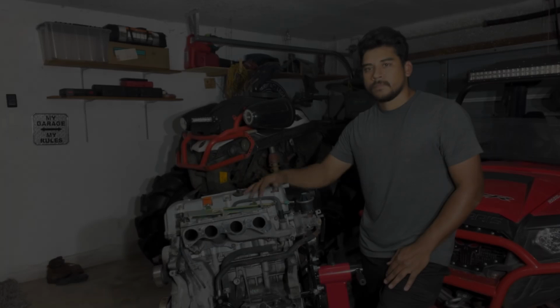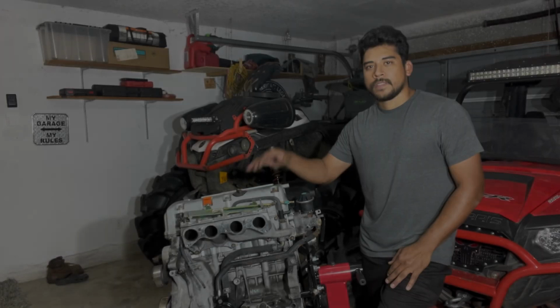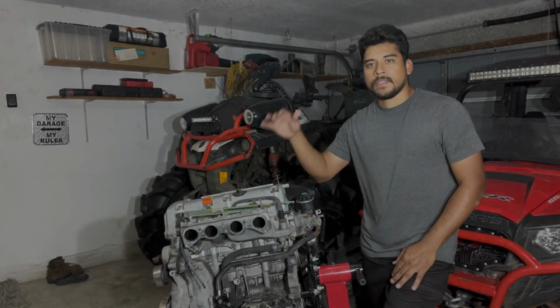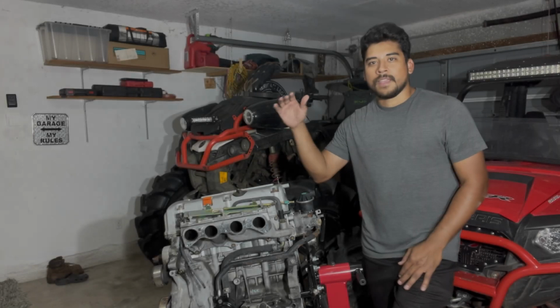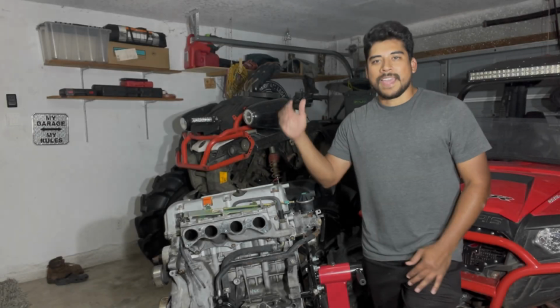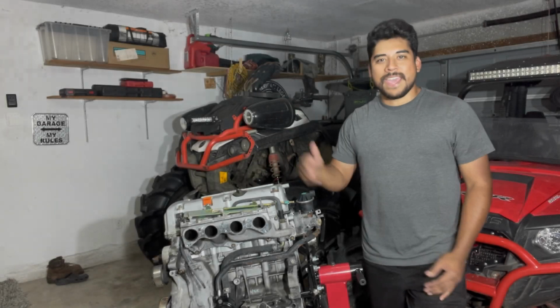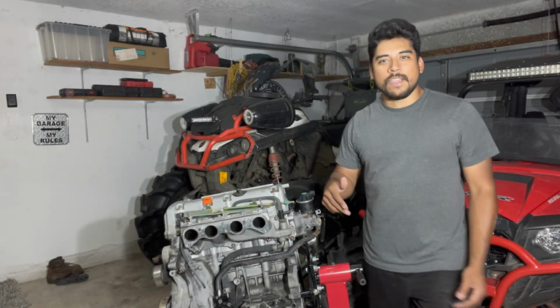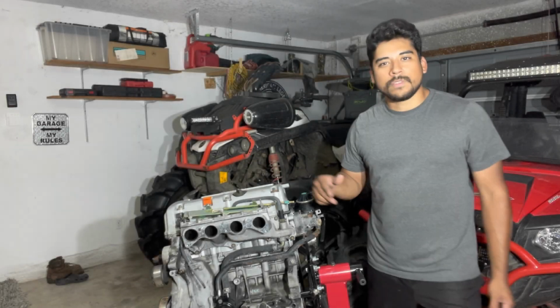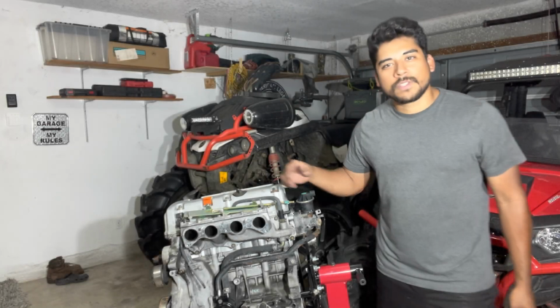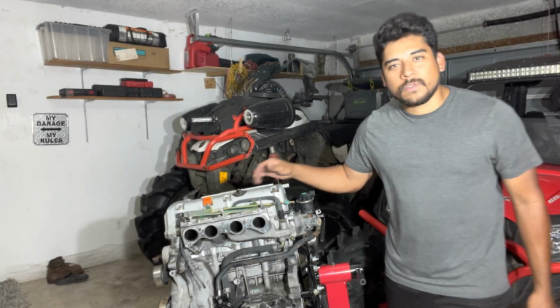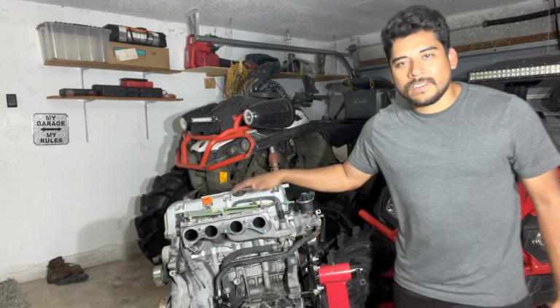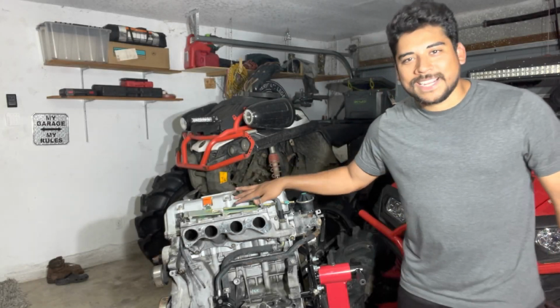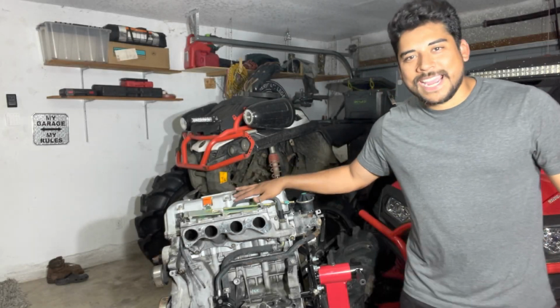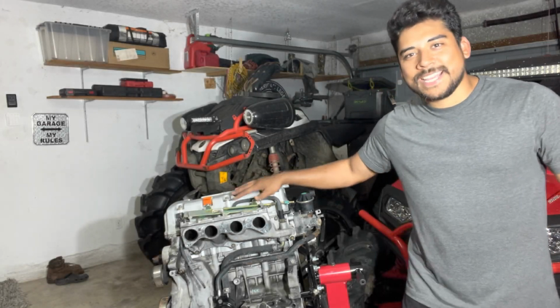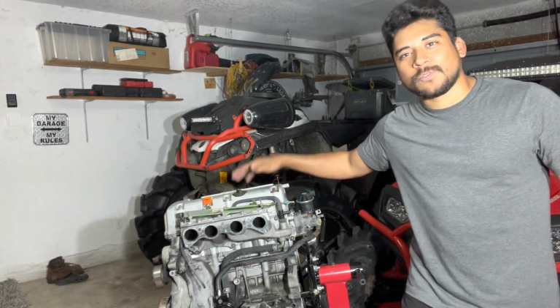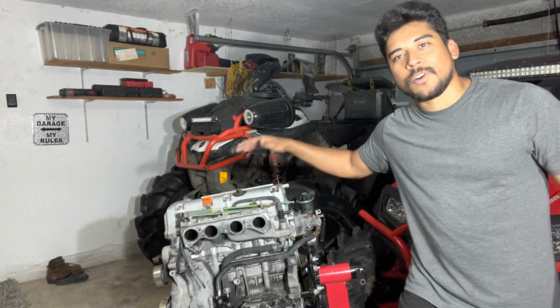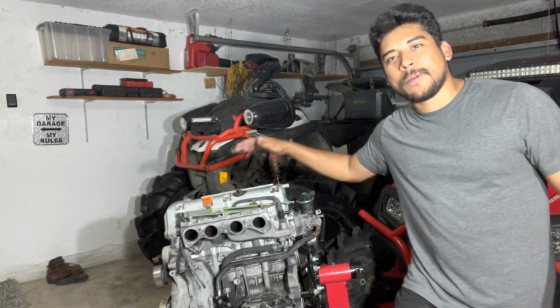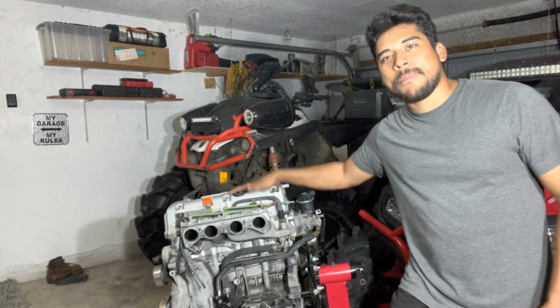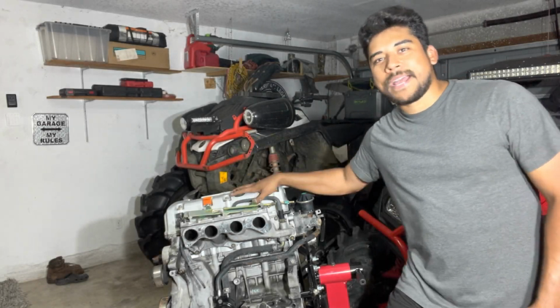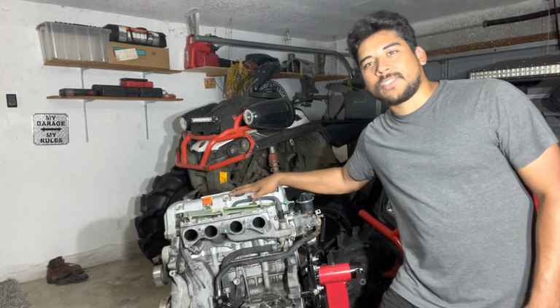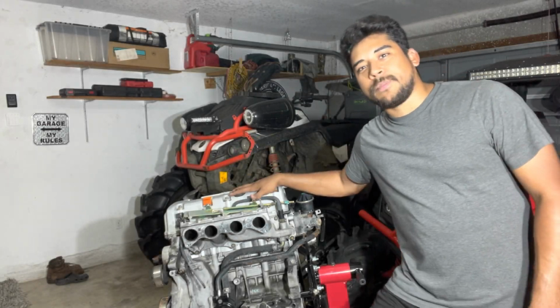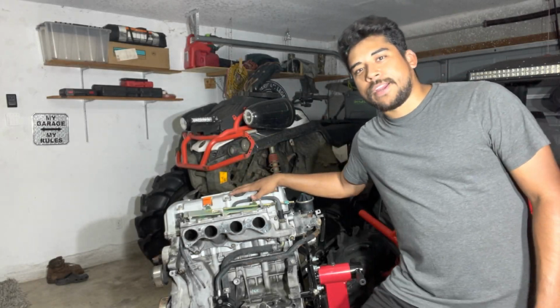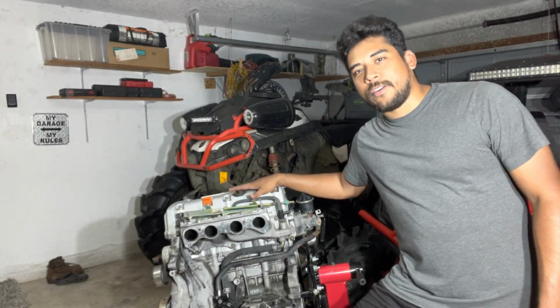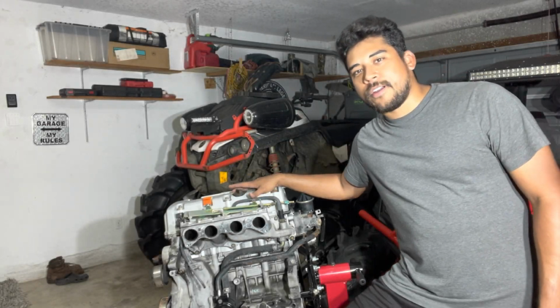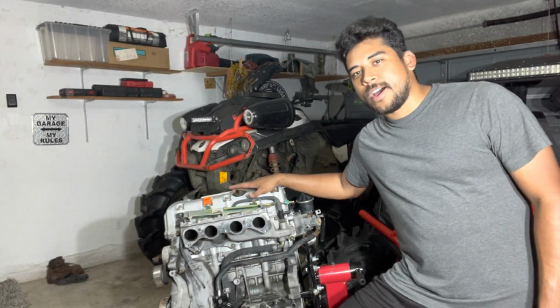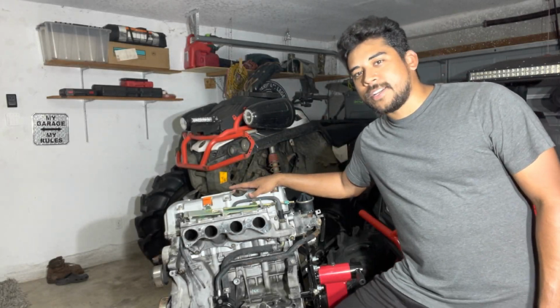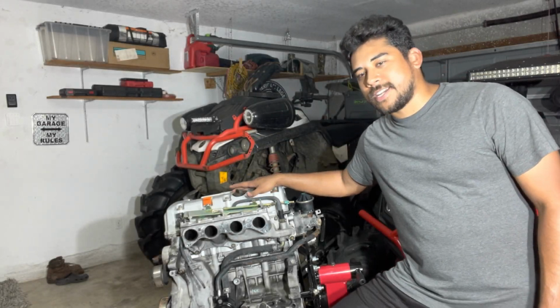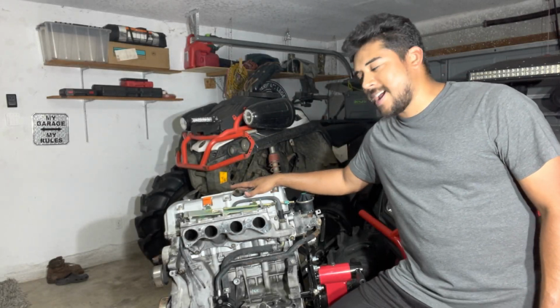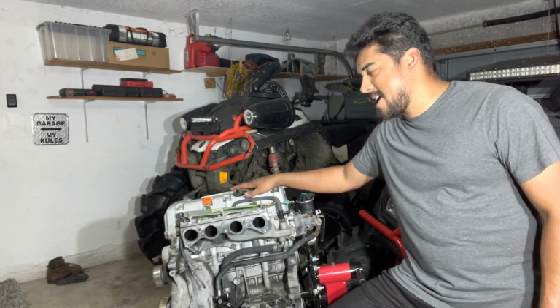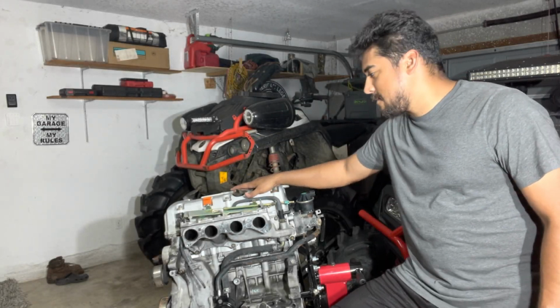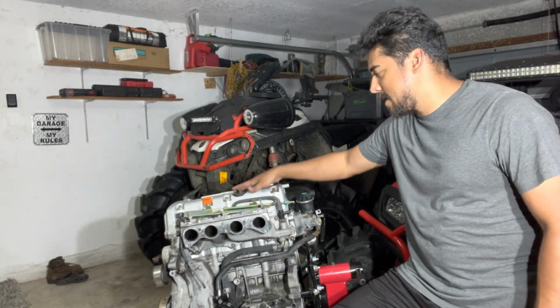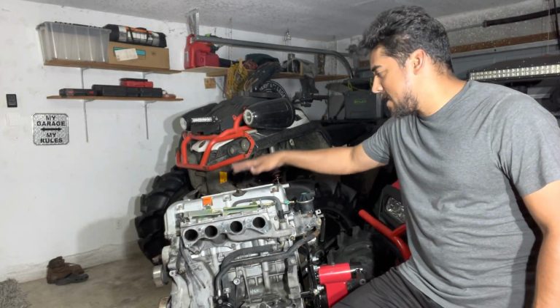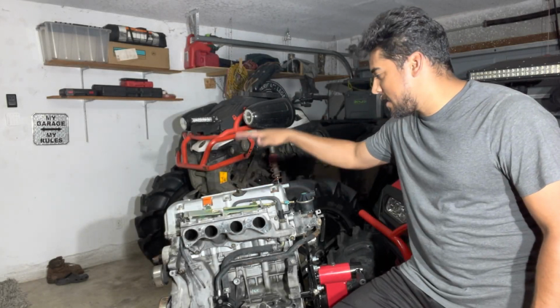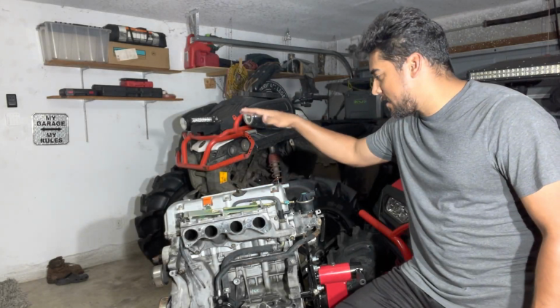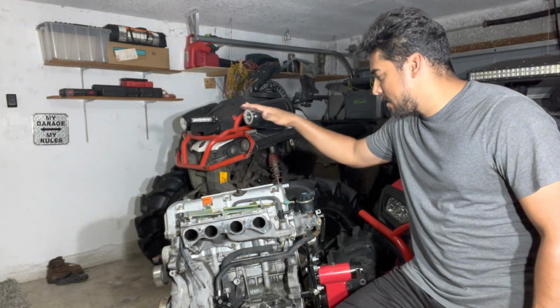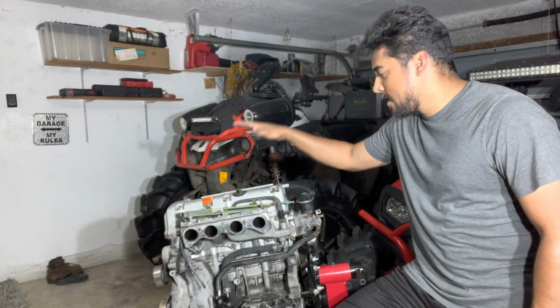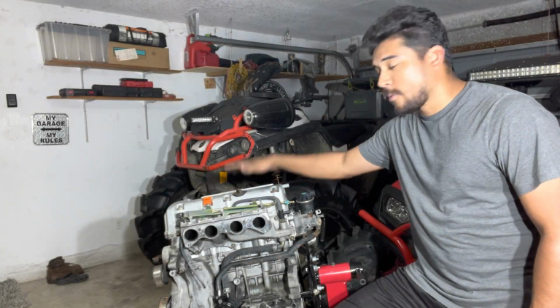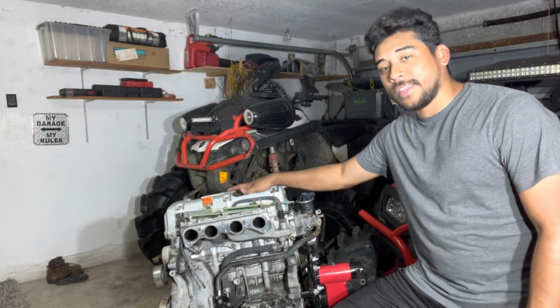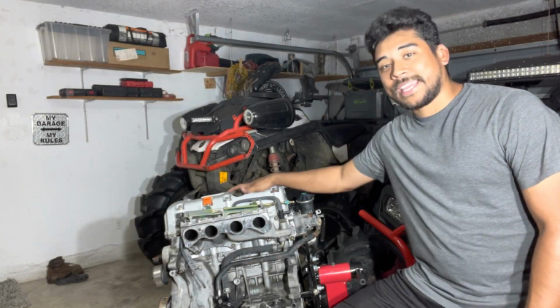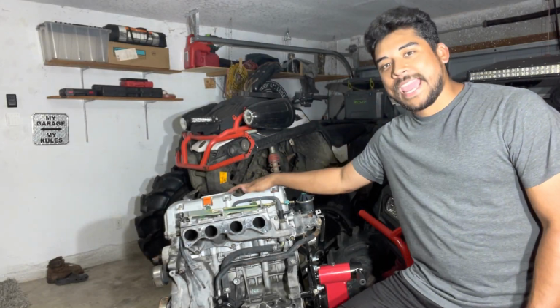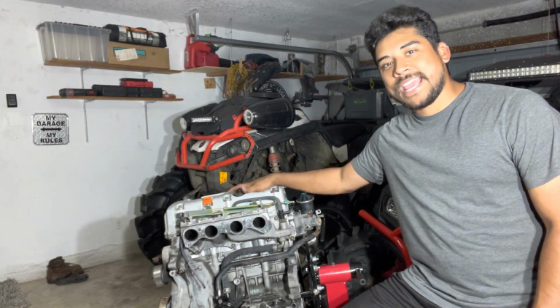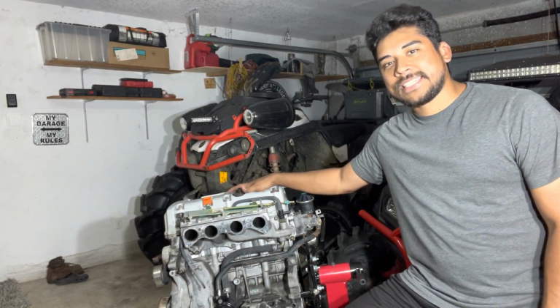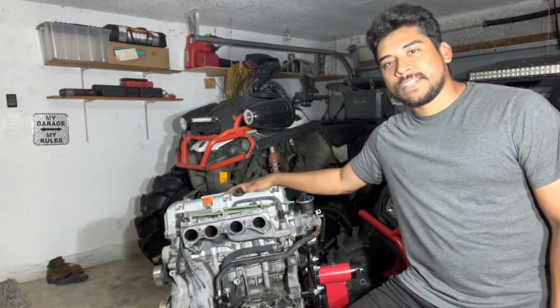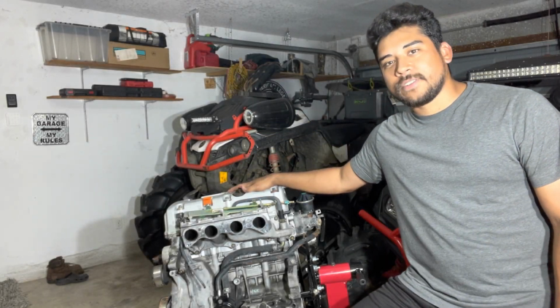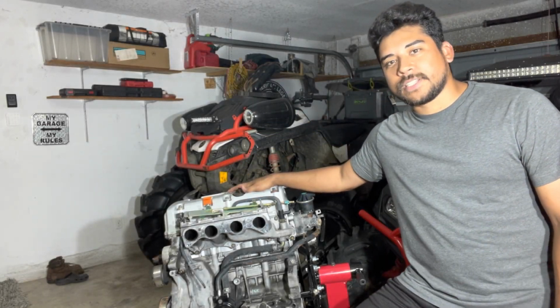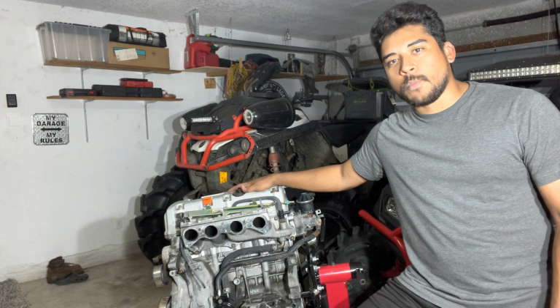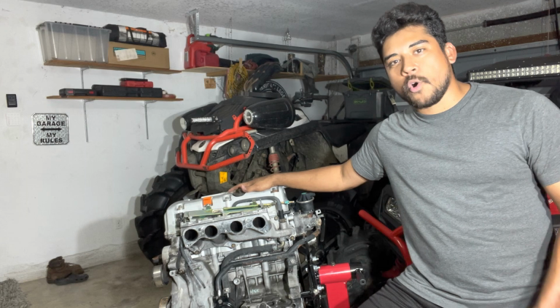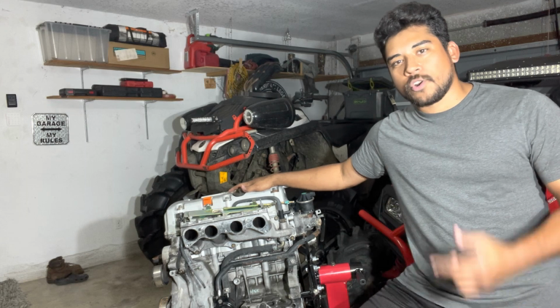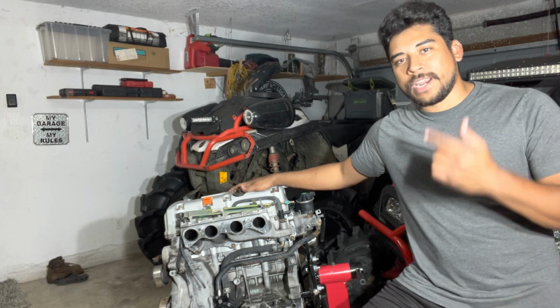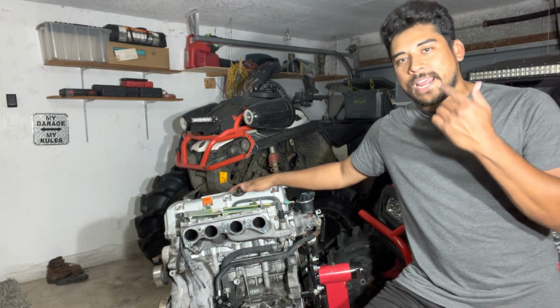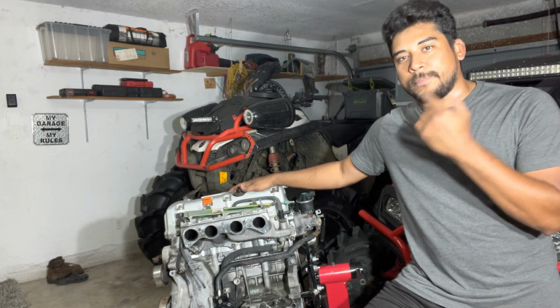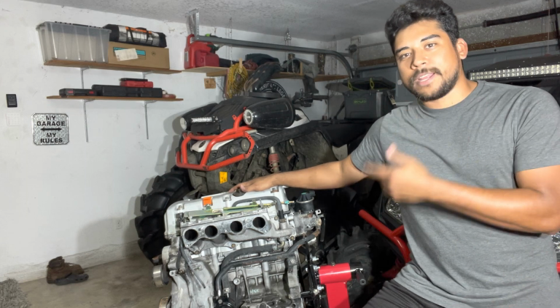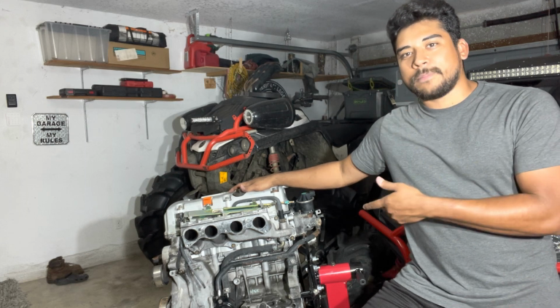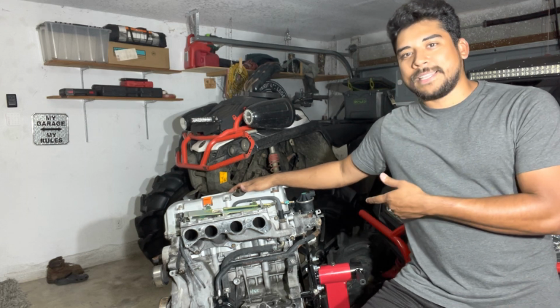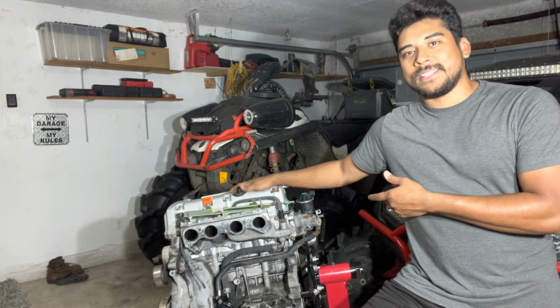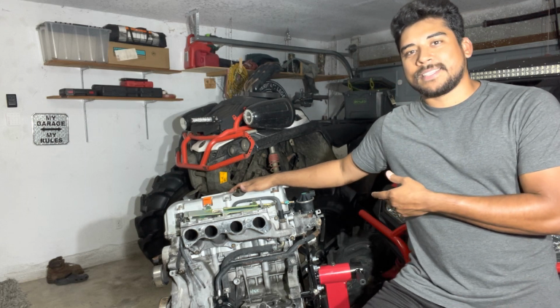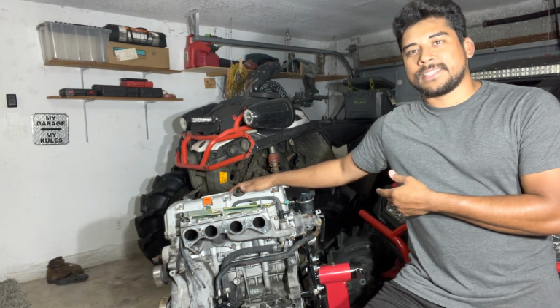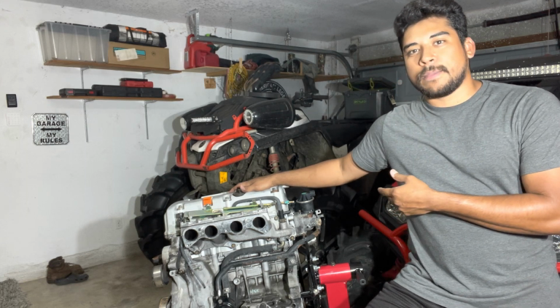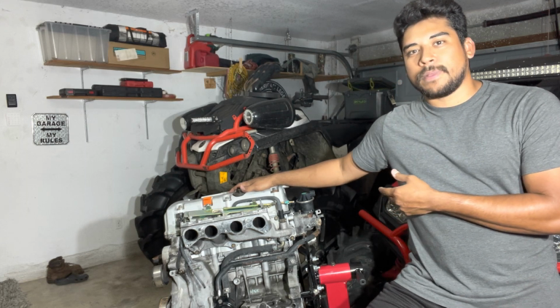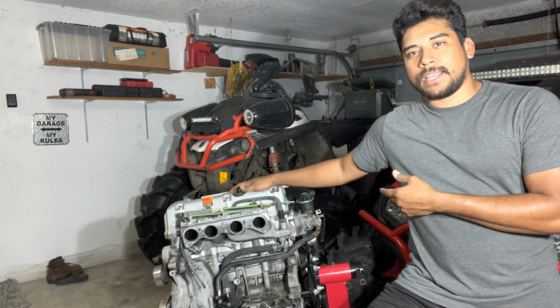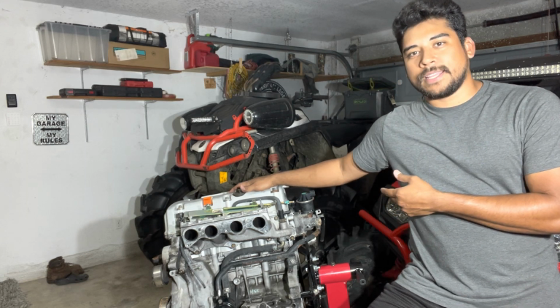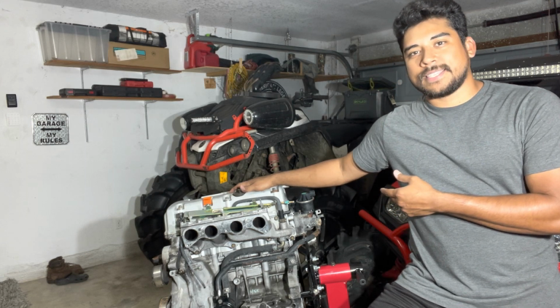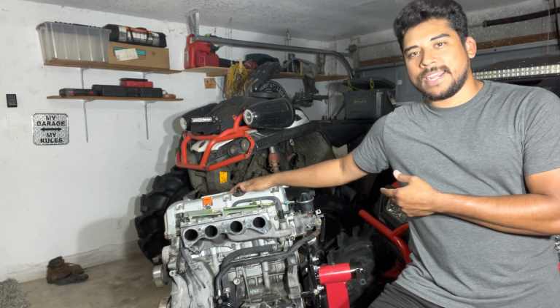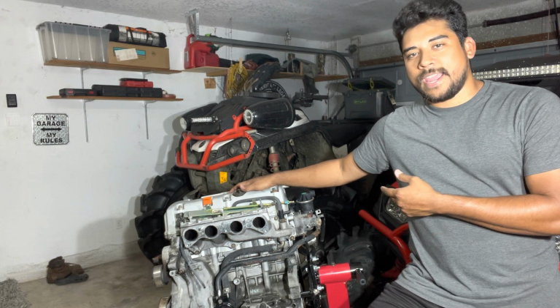Hey, what's going on guys? Welcome back to my garage. I am here with a K-series motor and I'm going to be disassembling it today.